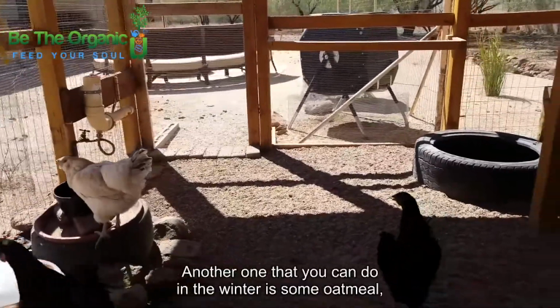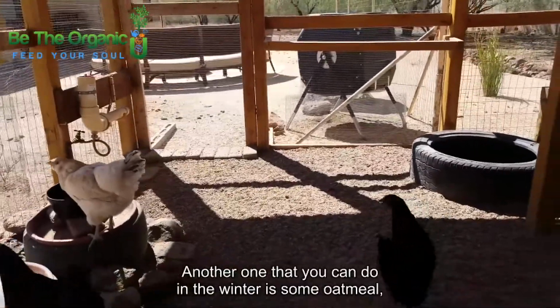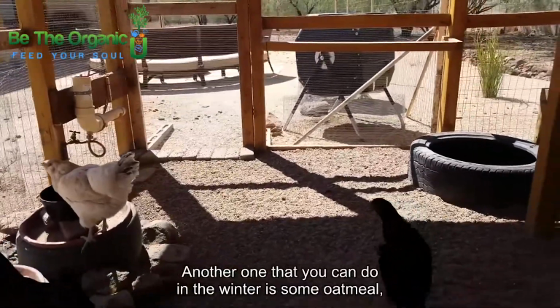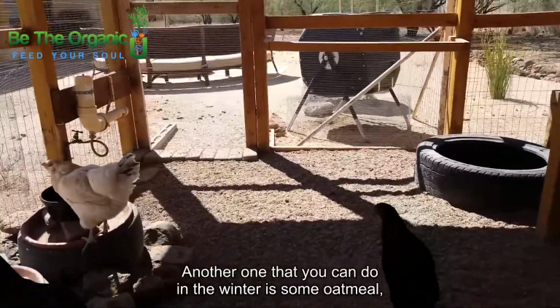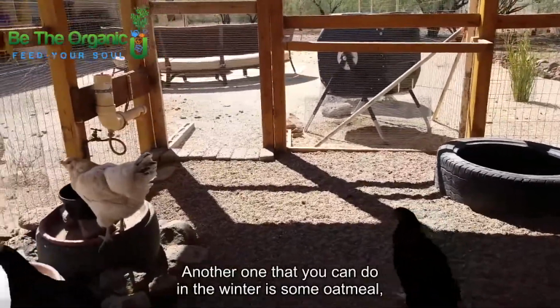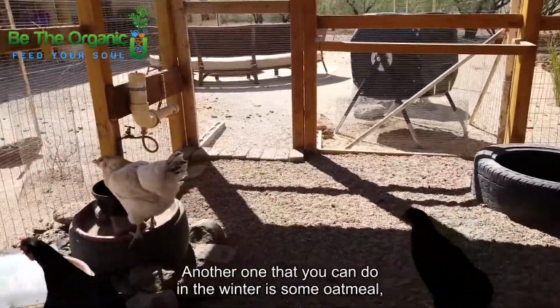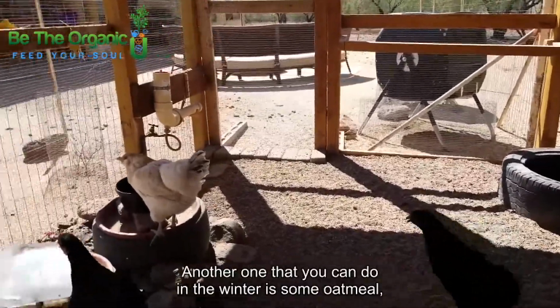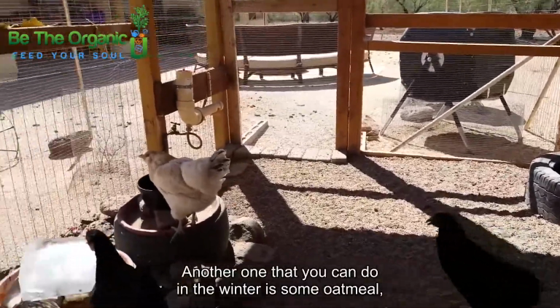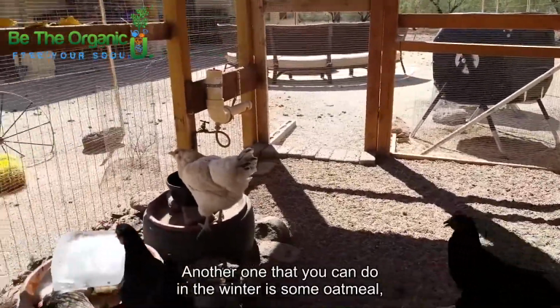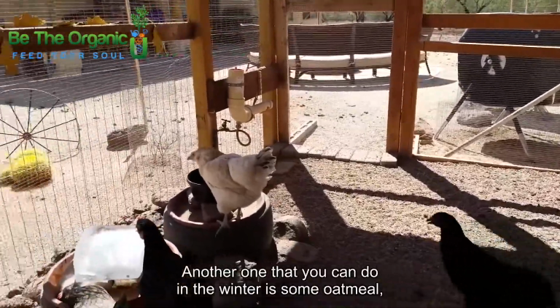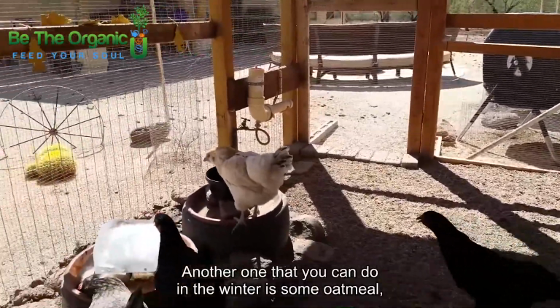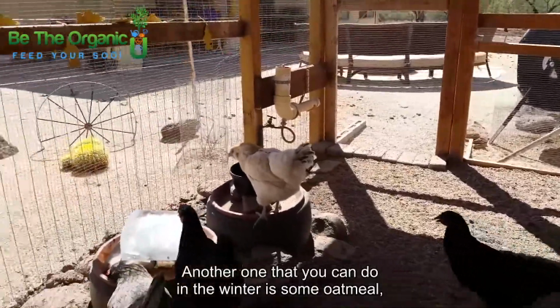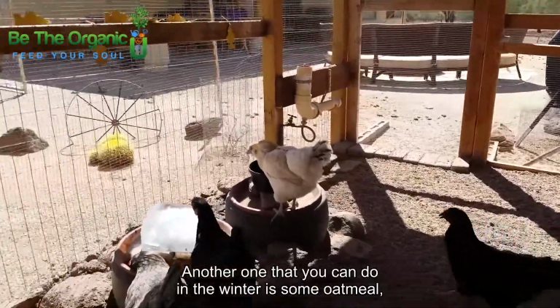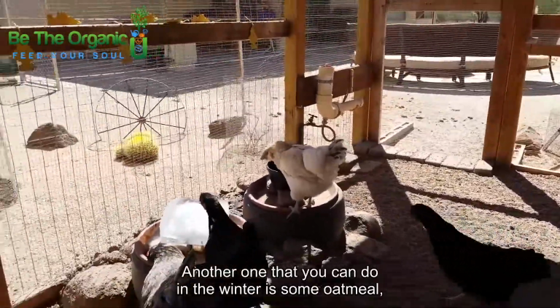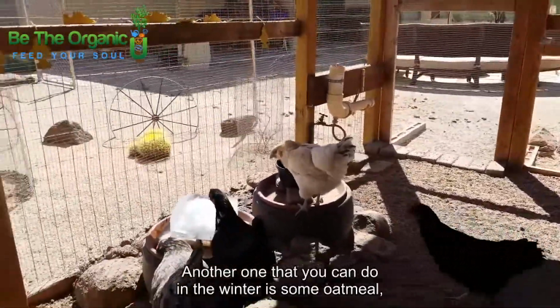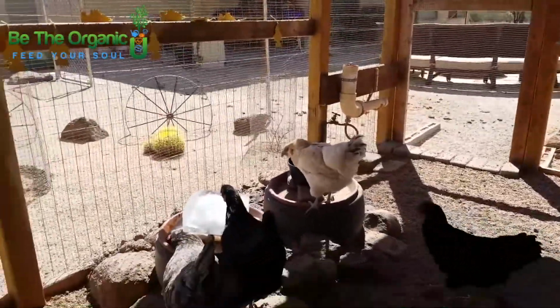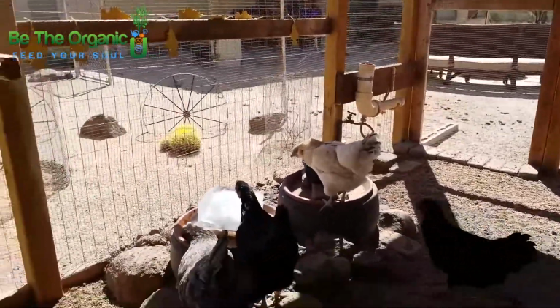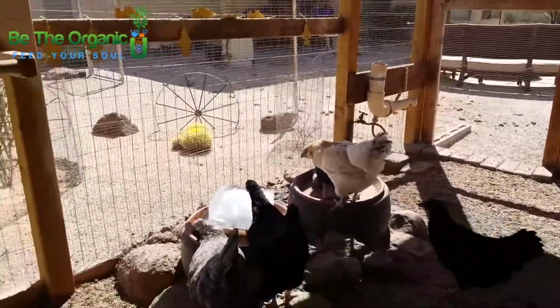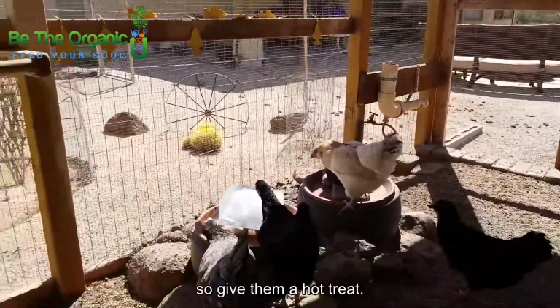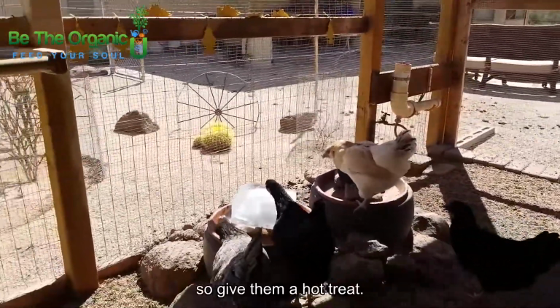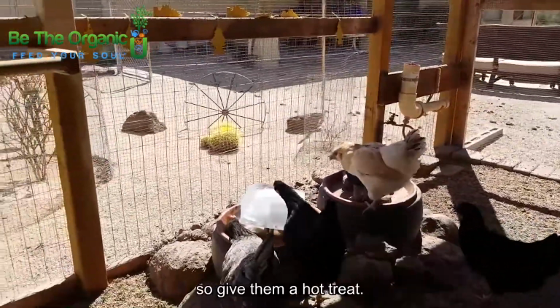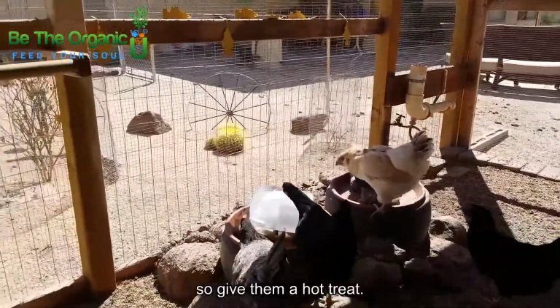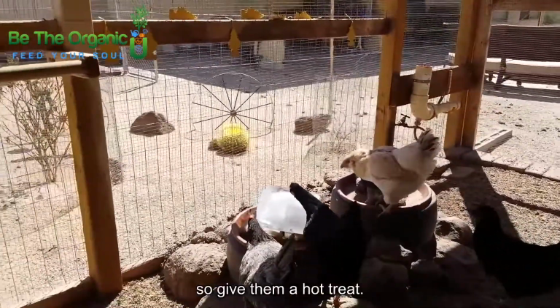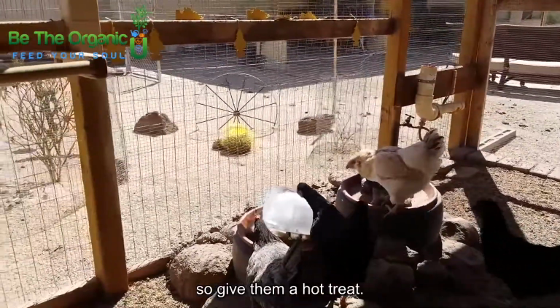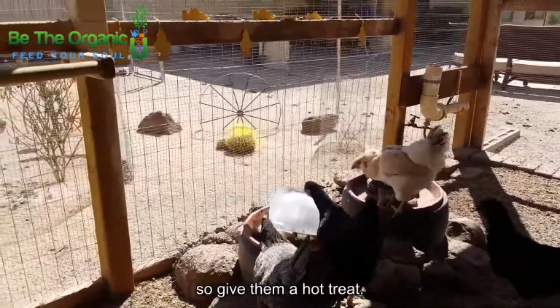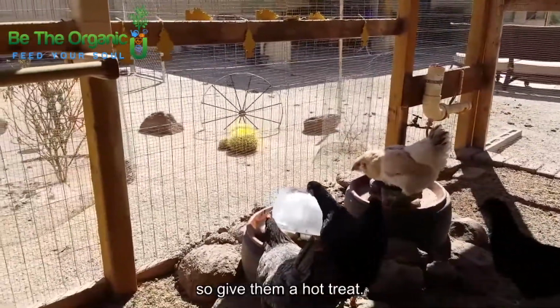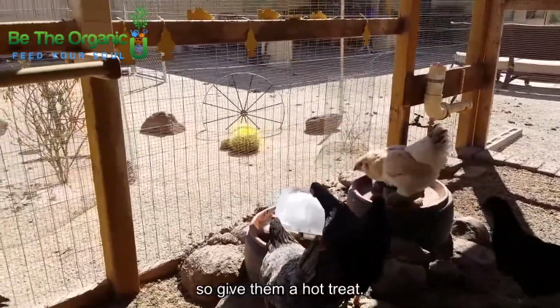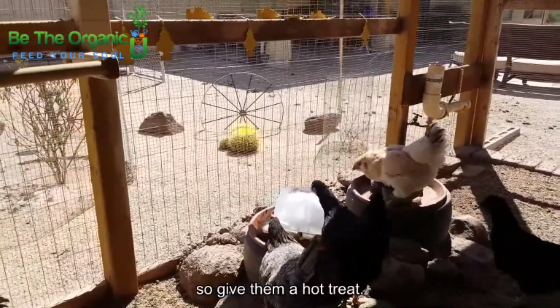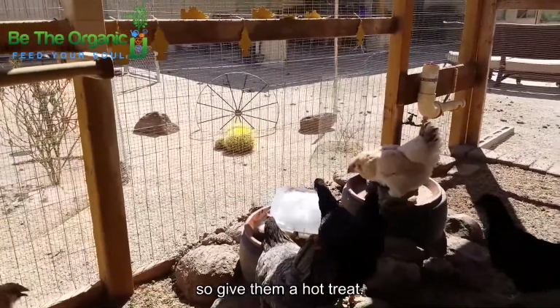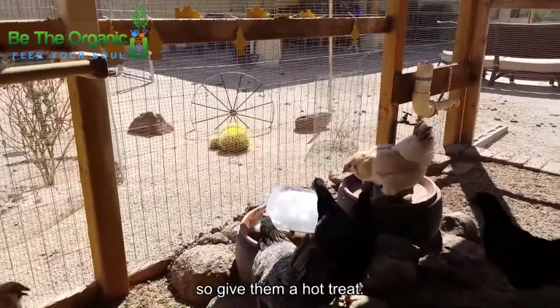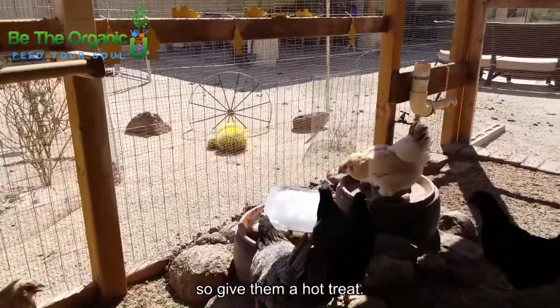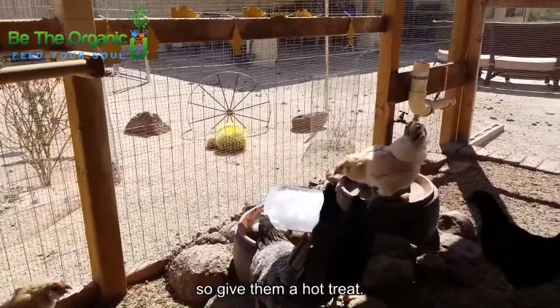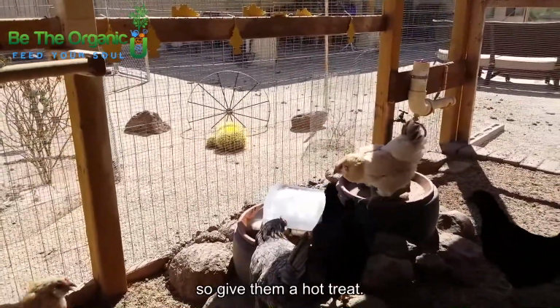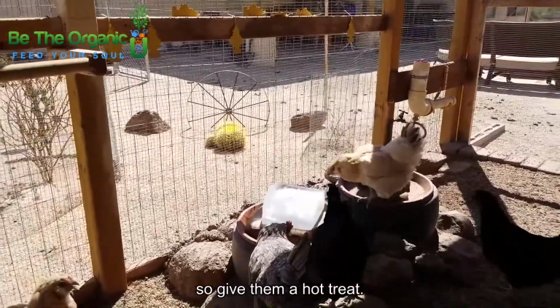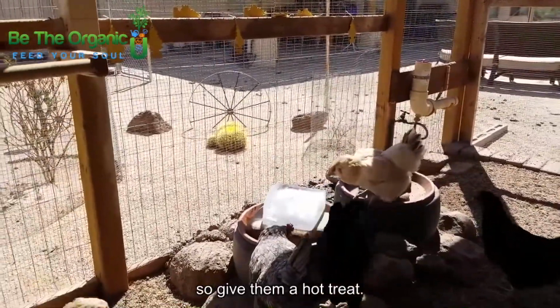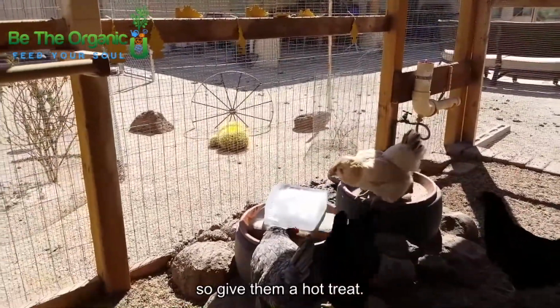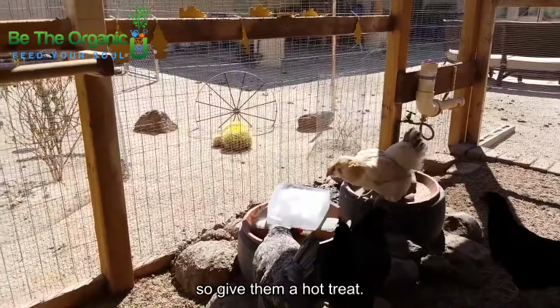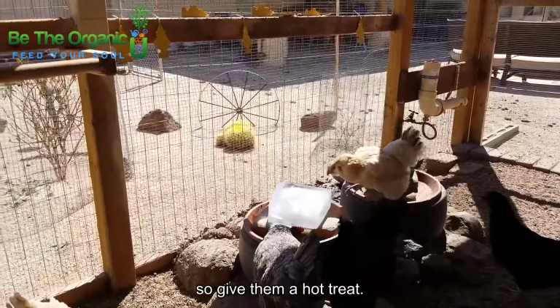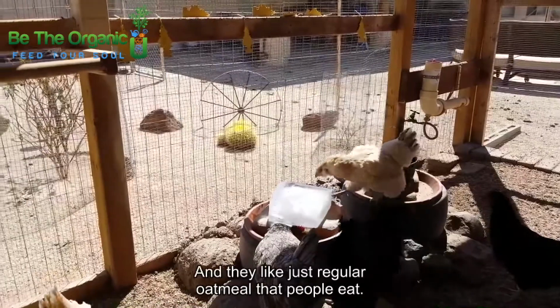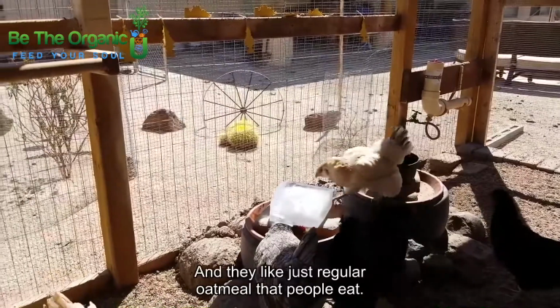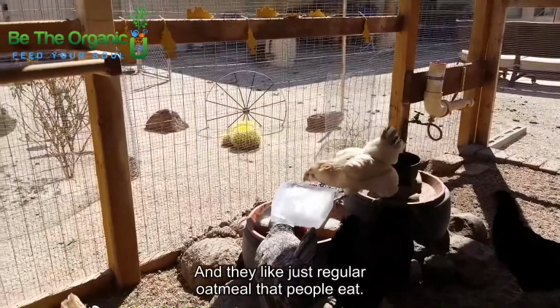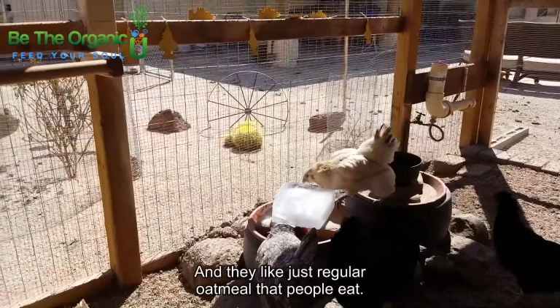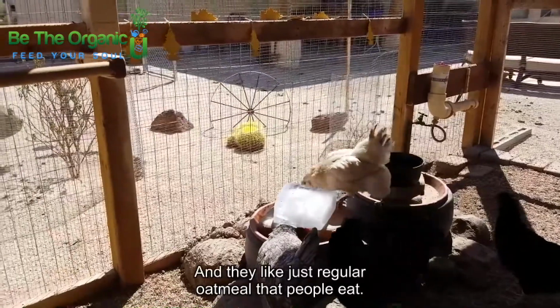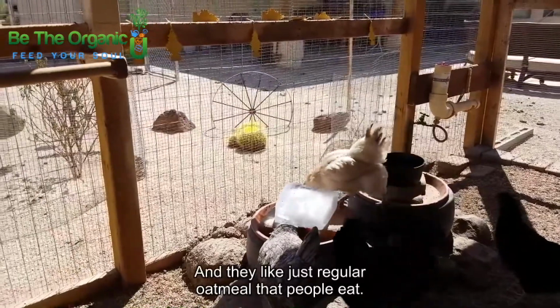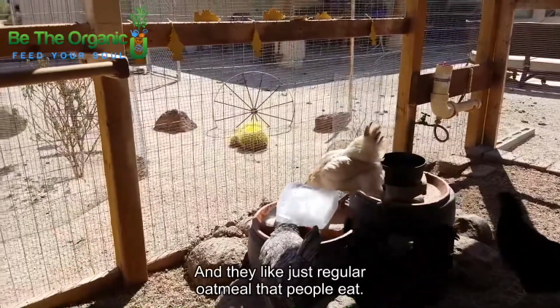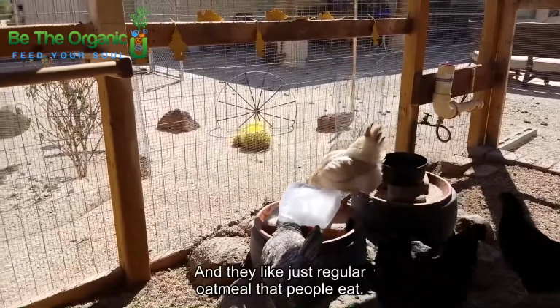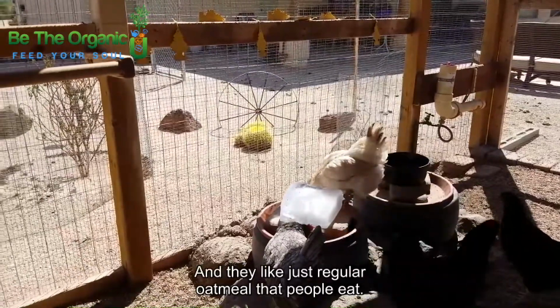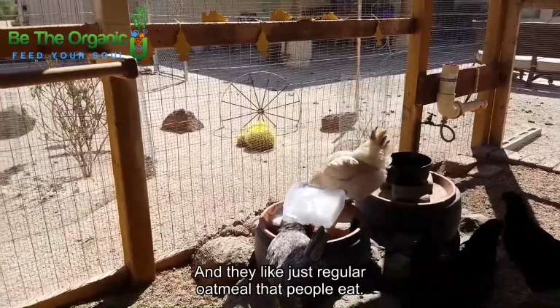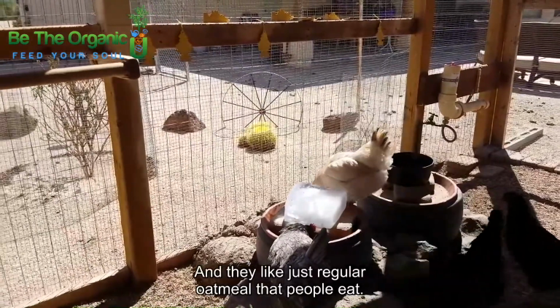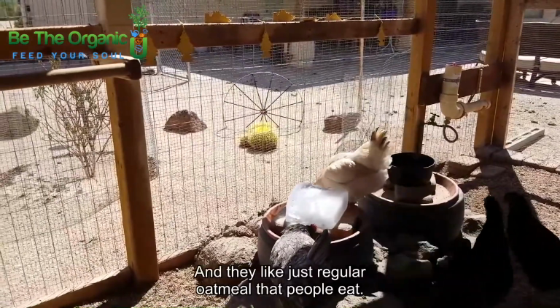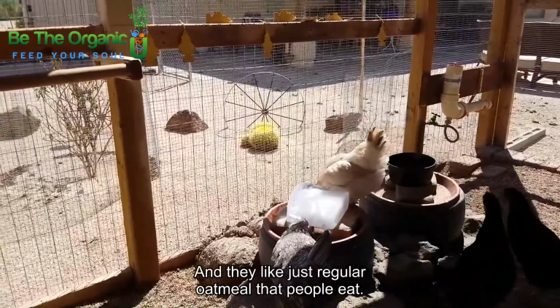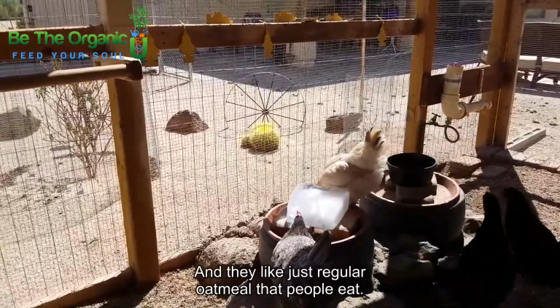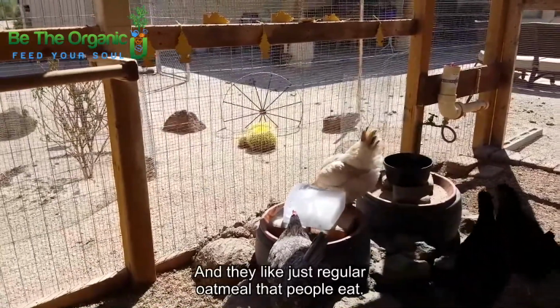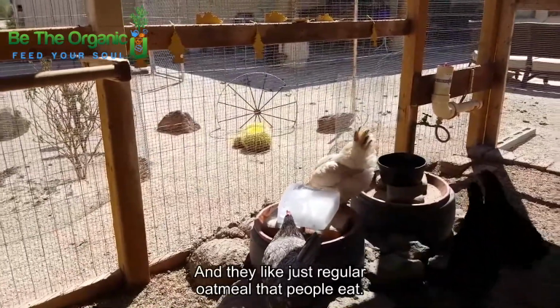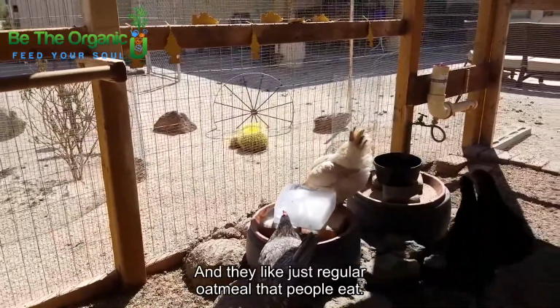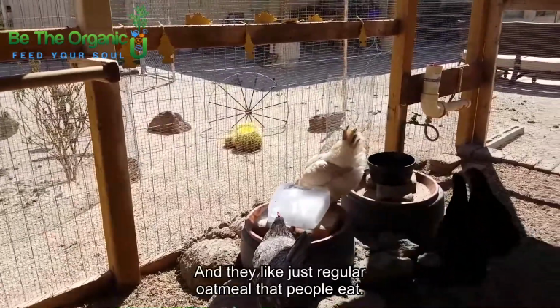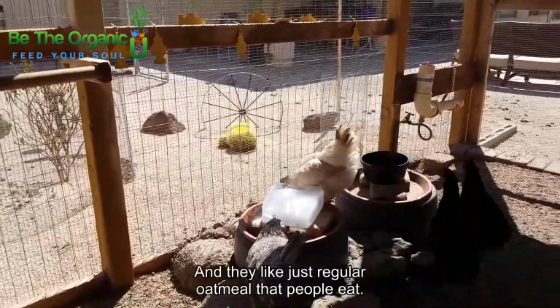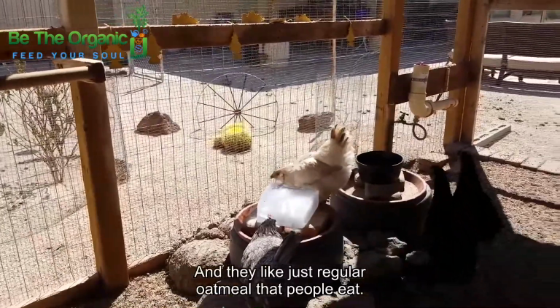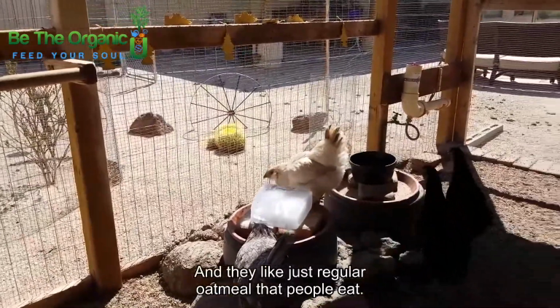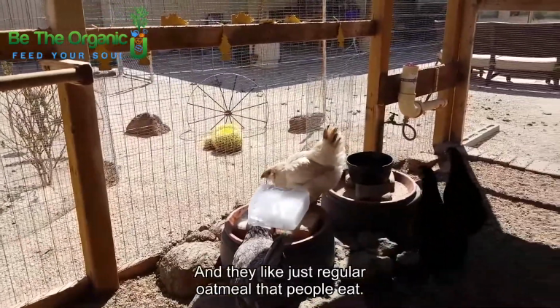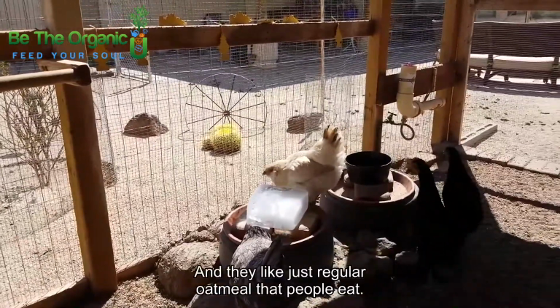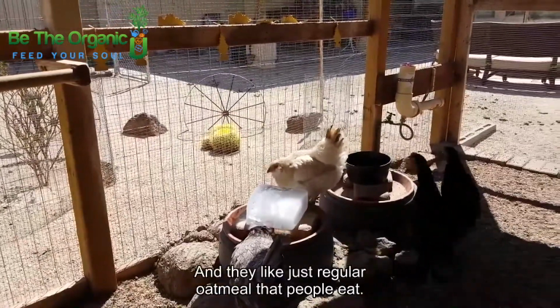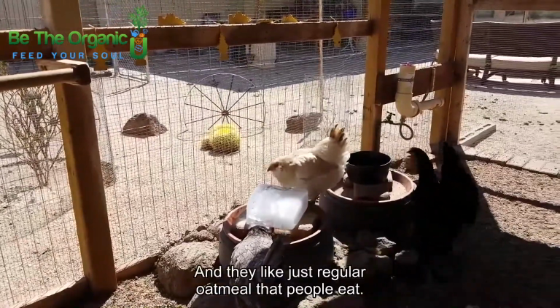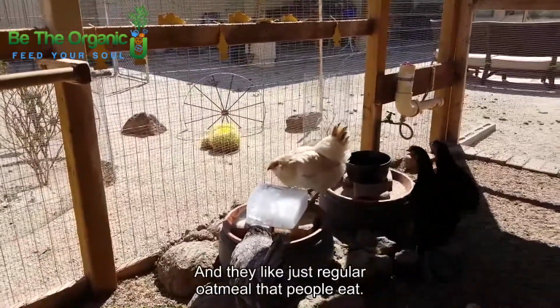Another one you can do in the winter is some oatmeal — give them a hot treat. They like just regular oatmeal that people eat and they really enjoy that.